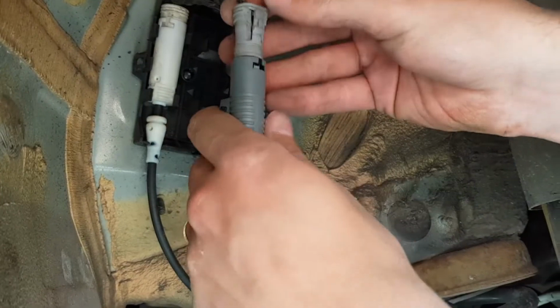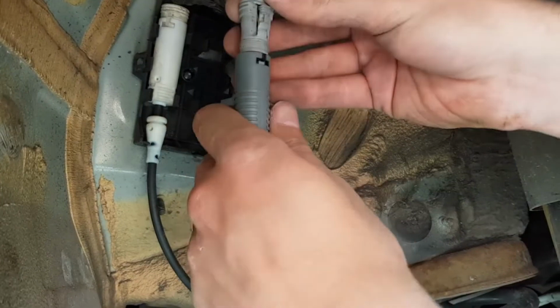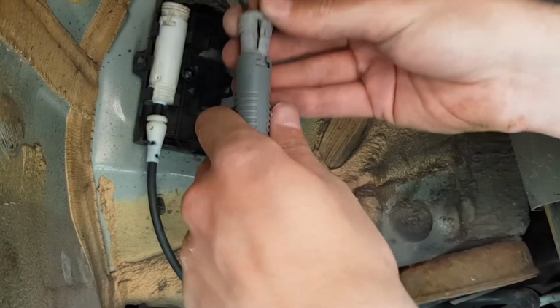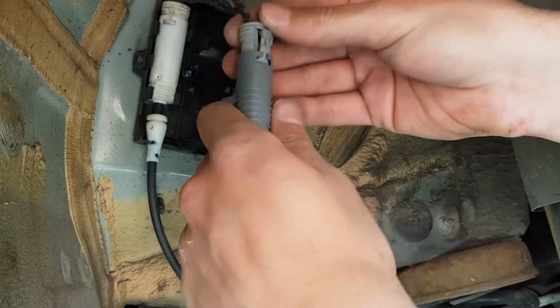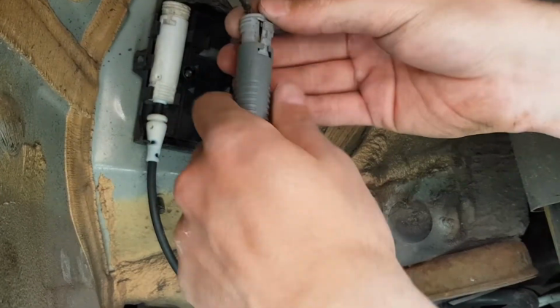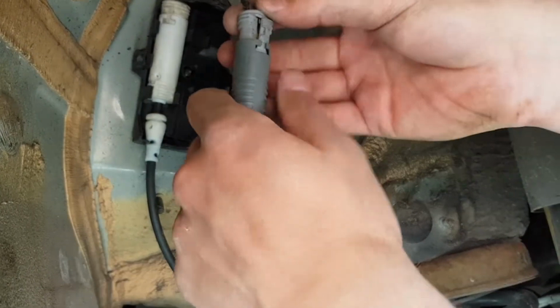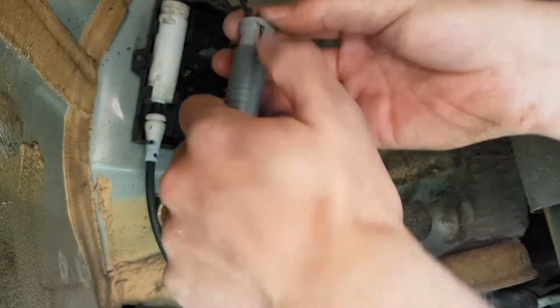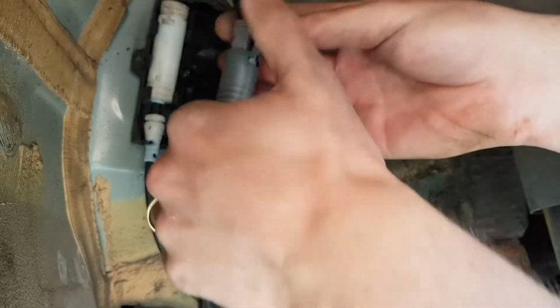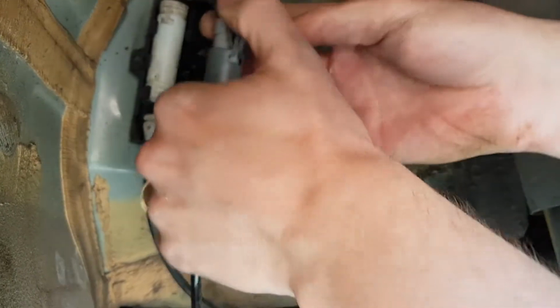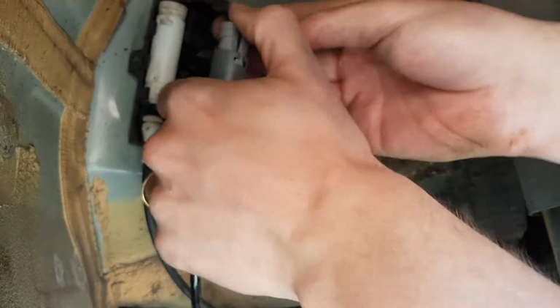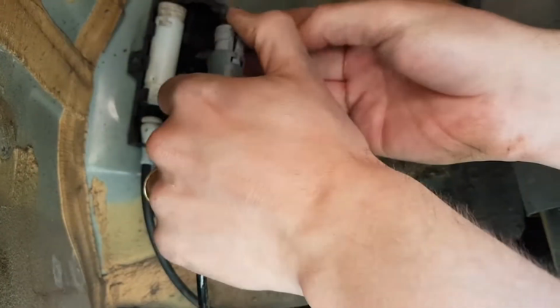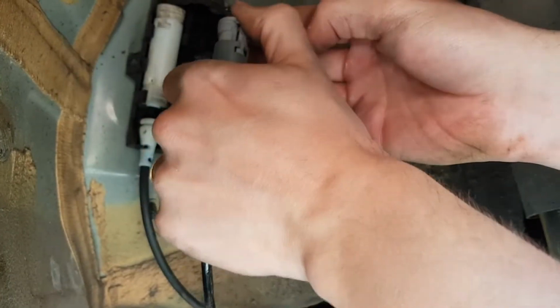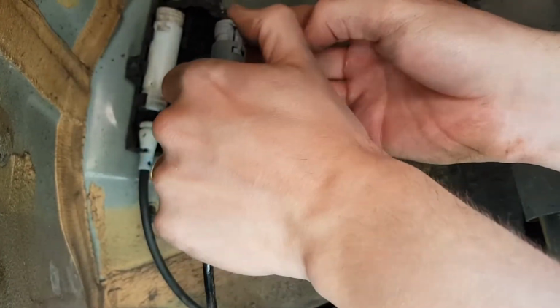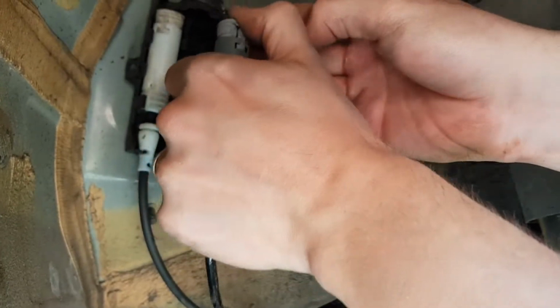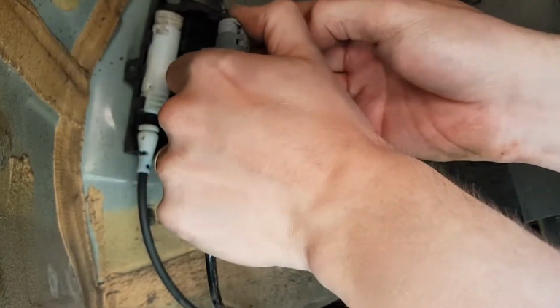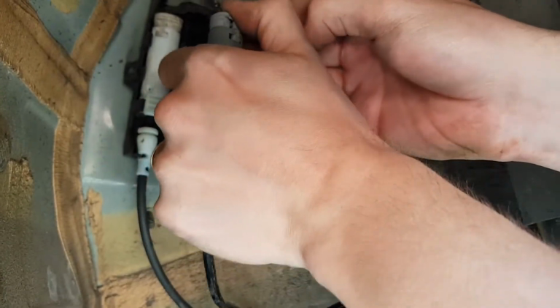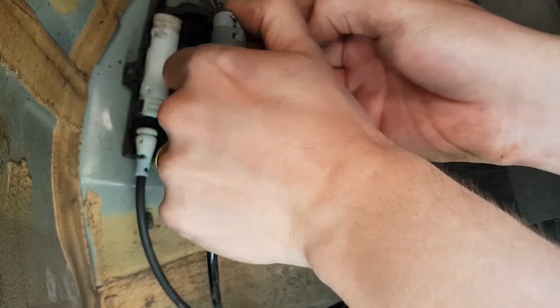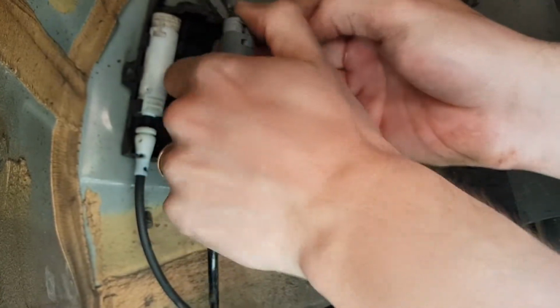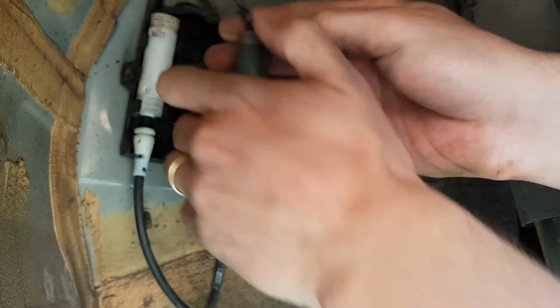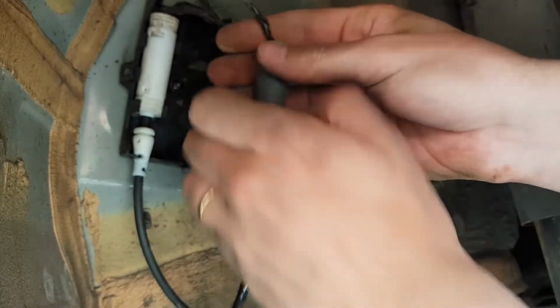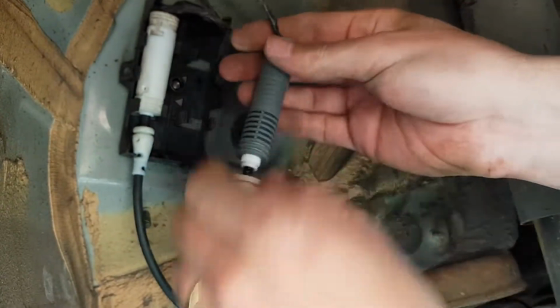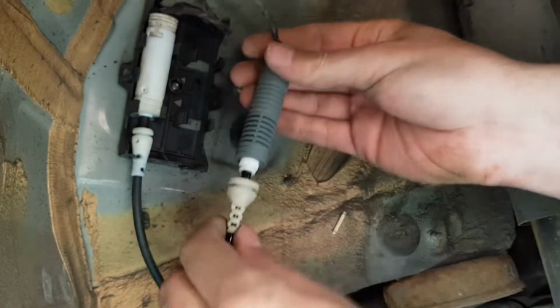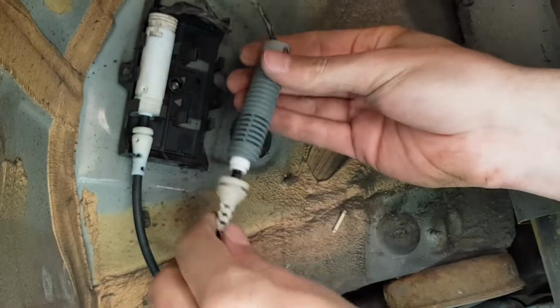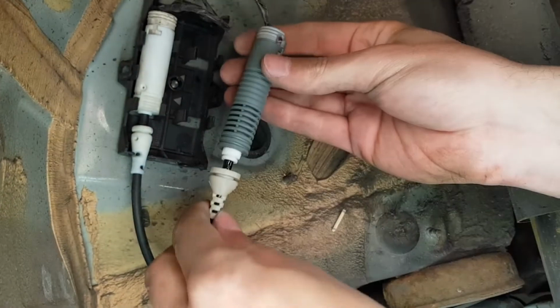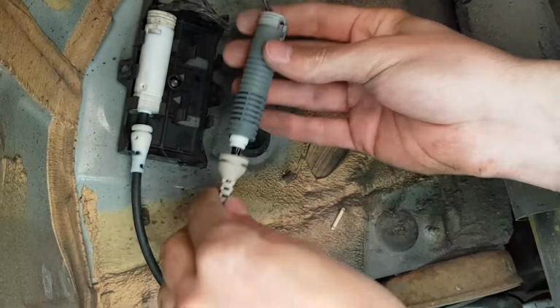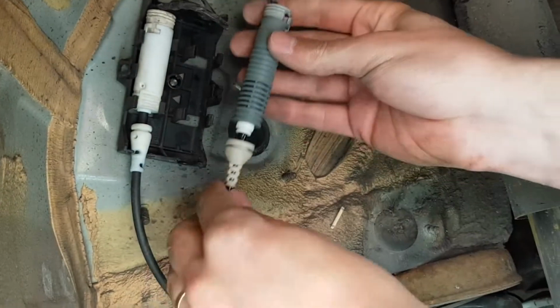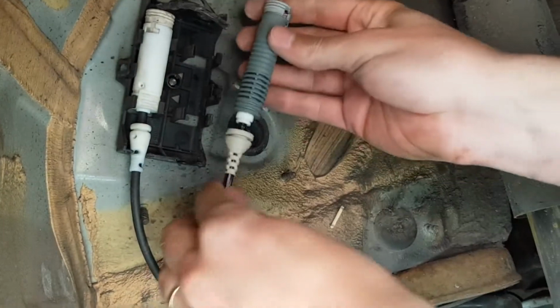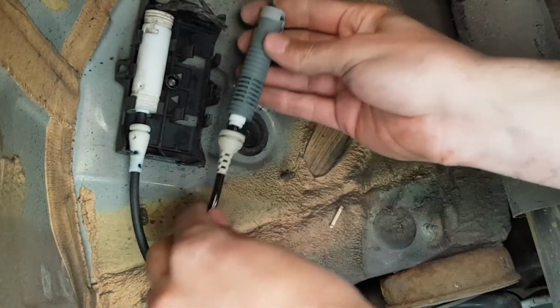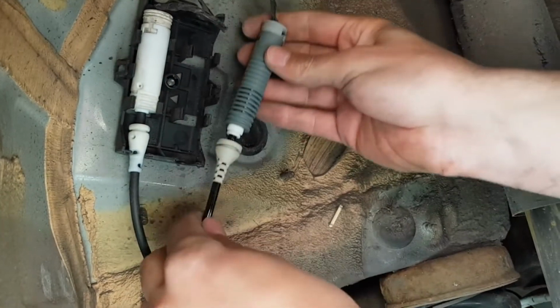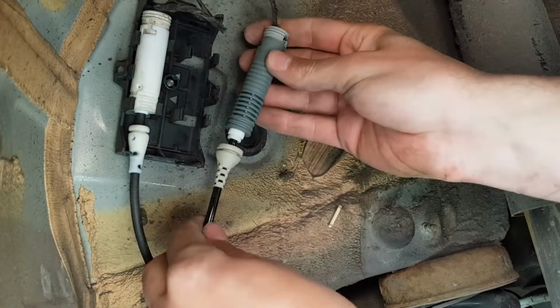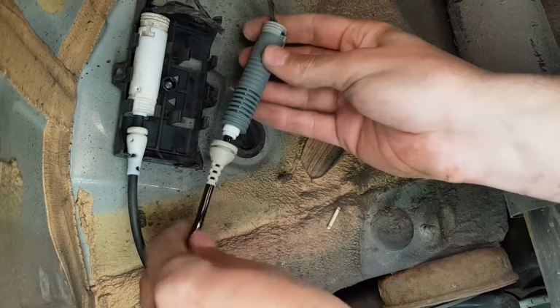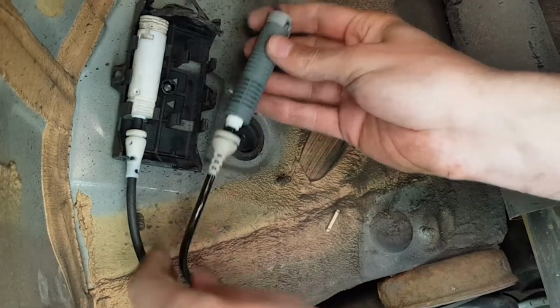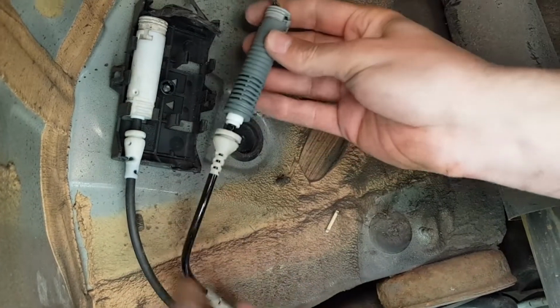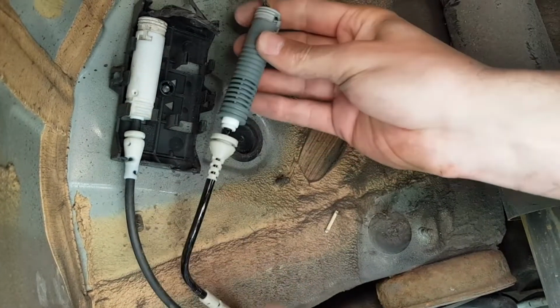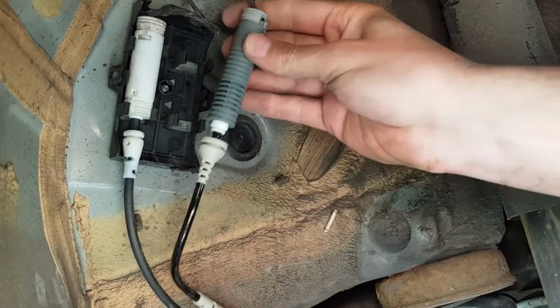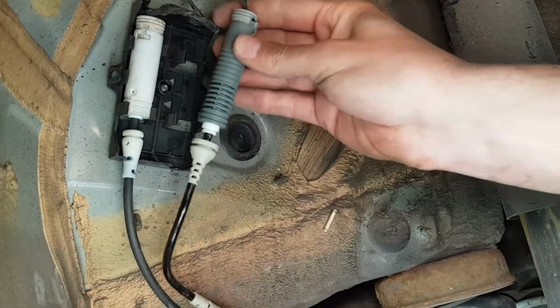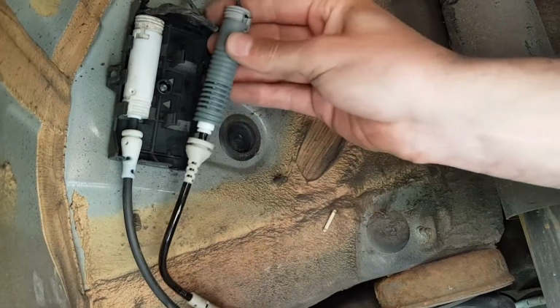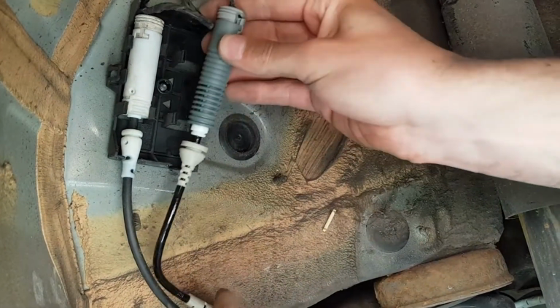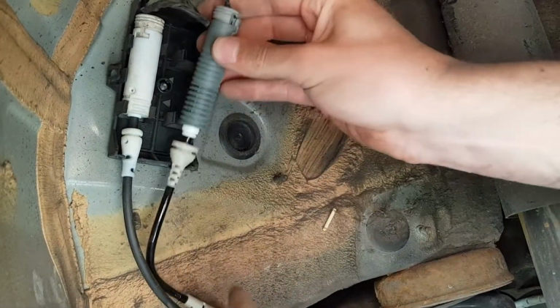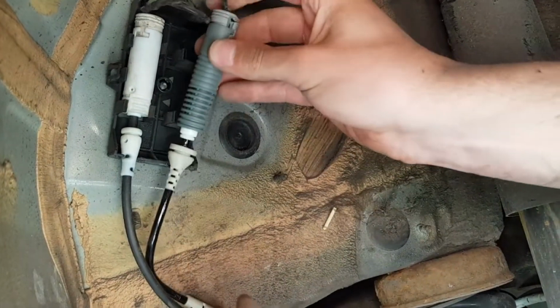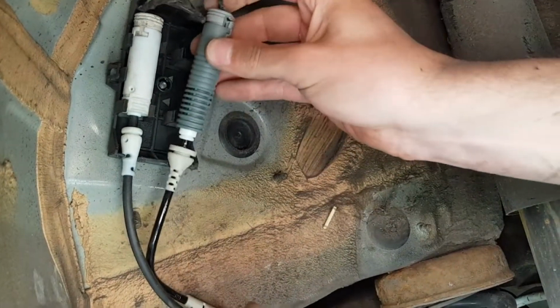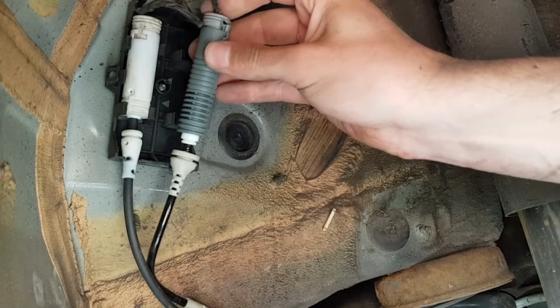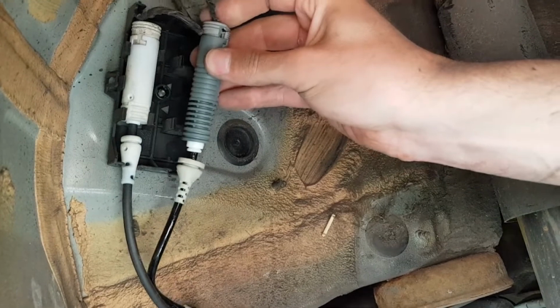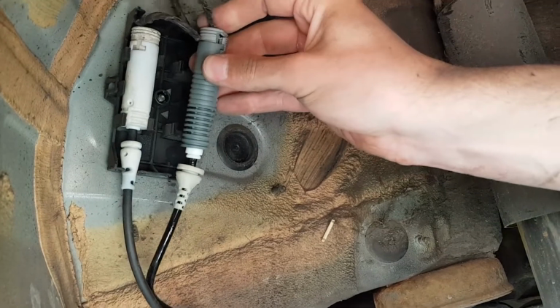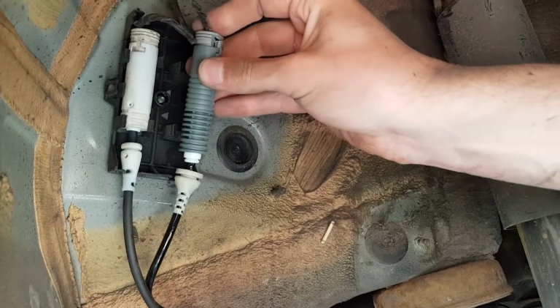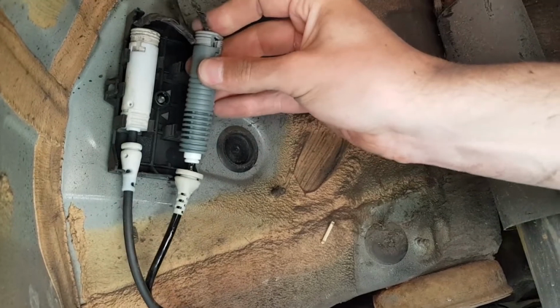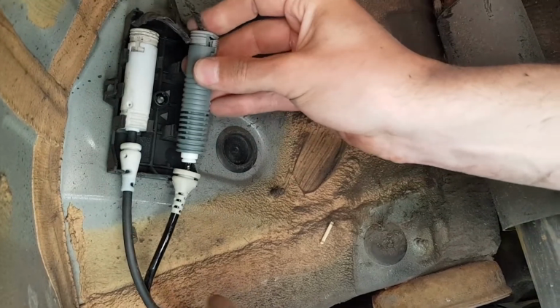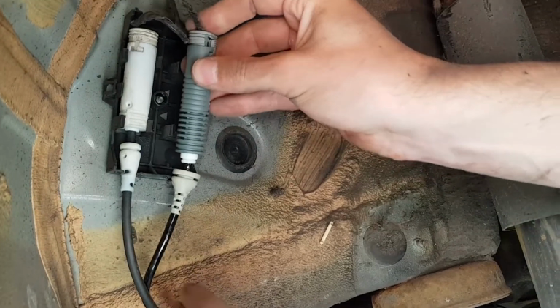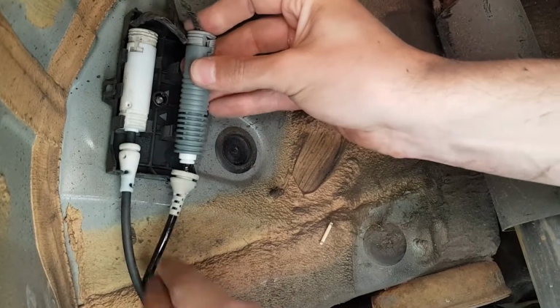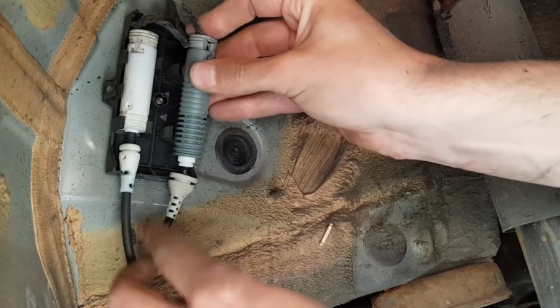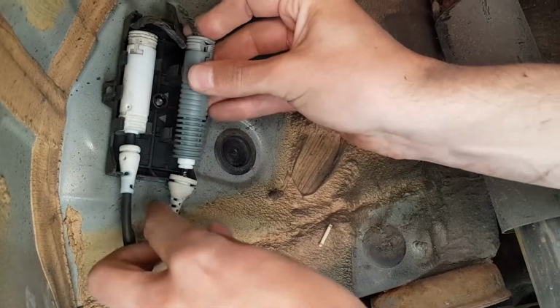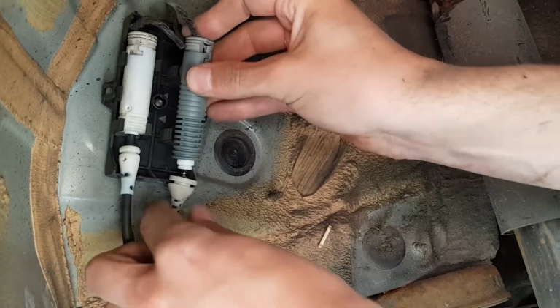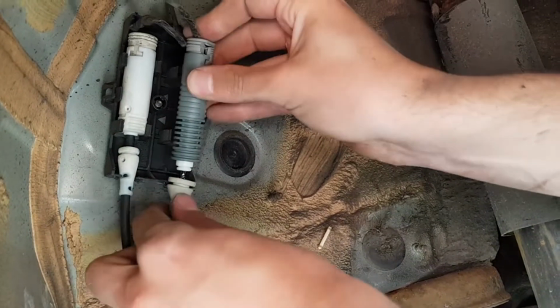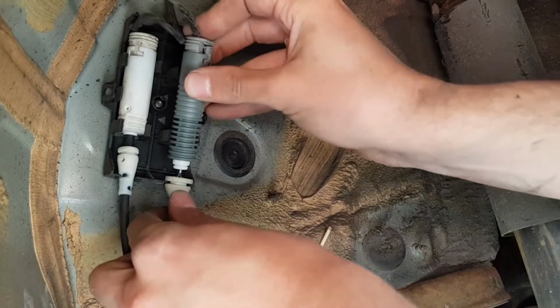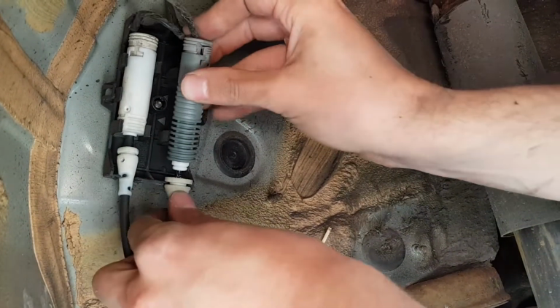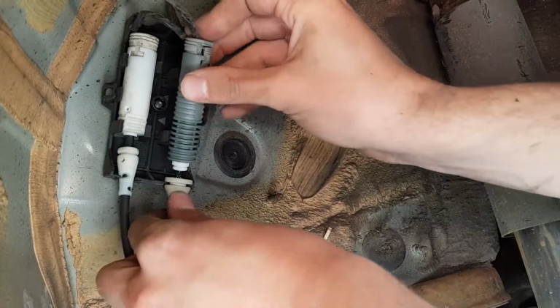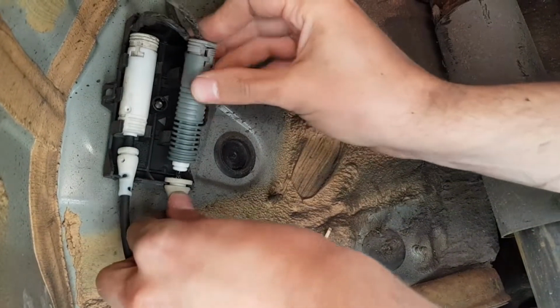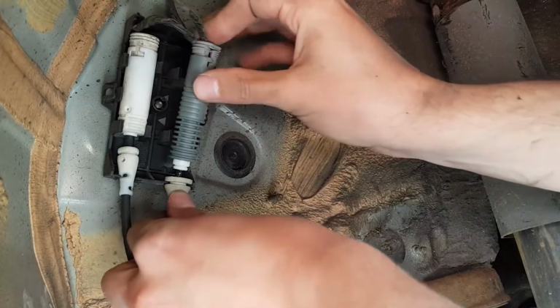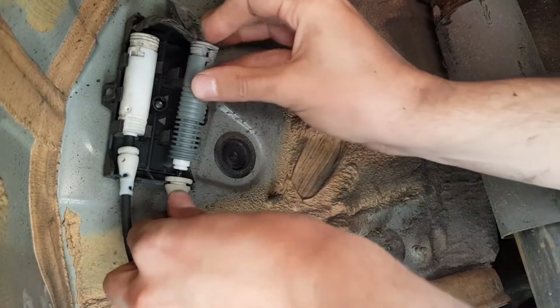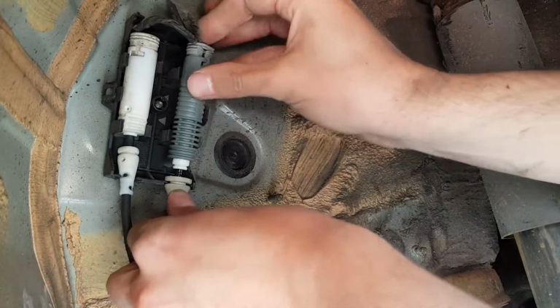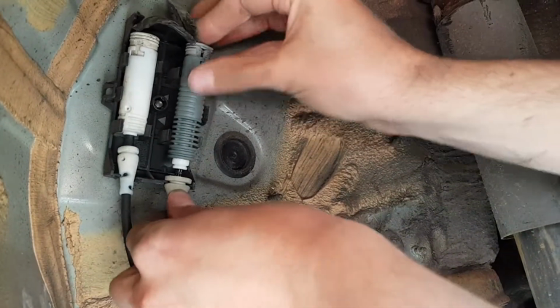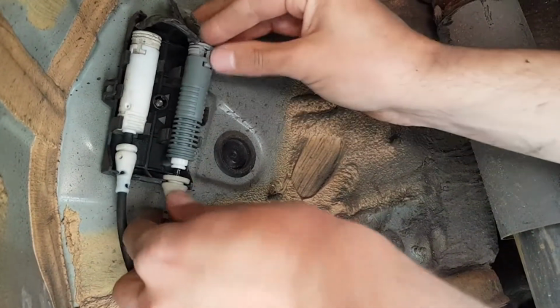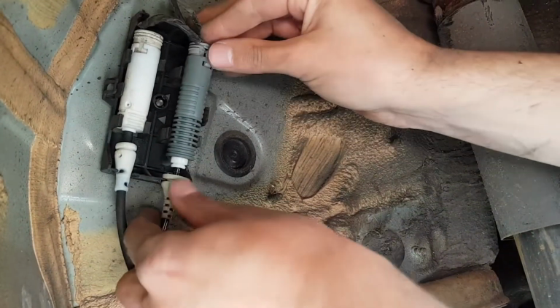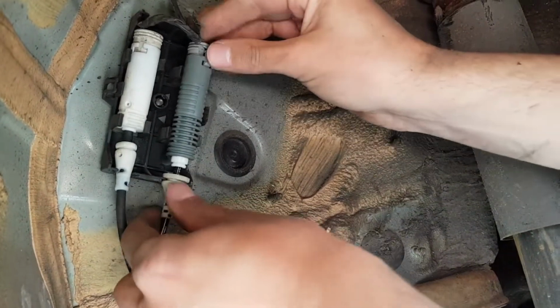Put the walling back in its place and refasten, and put the wheel back on, doing the final bolt tightening when the car is no longer jacked up.